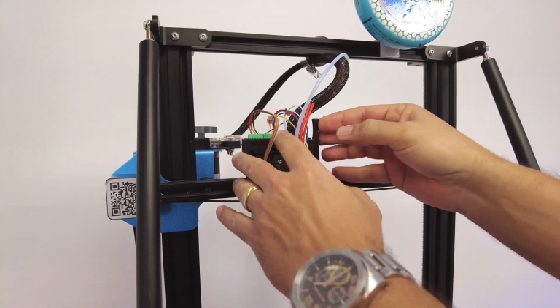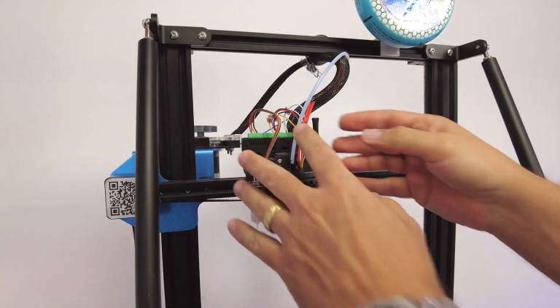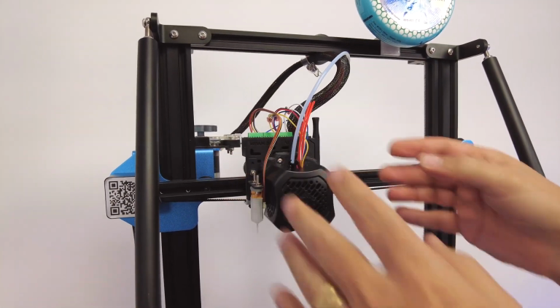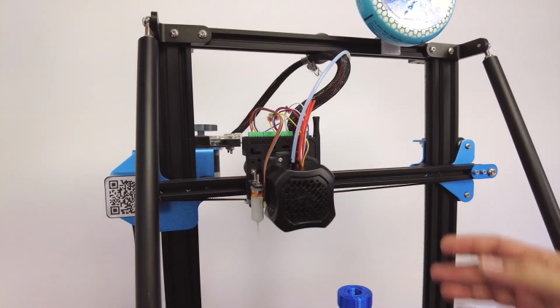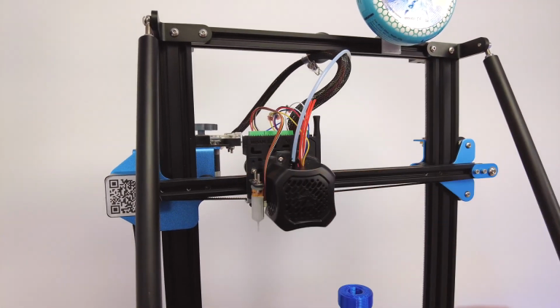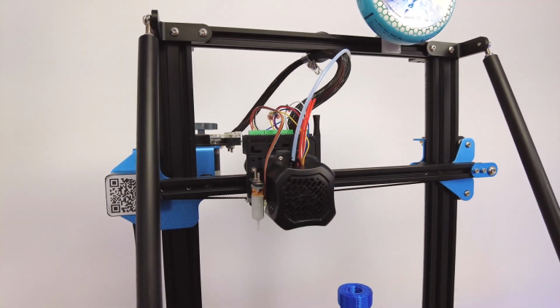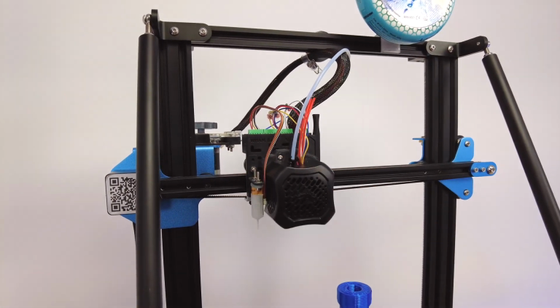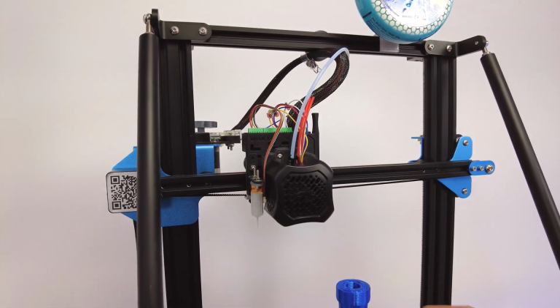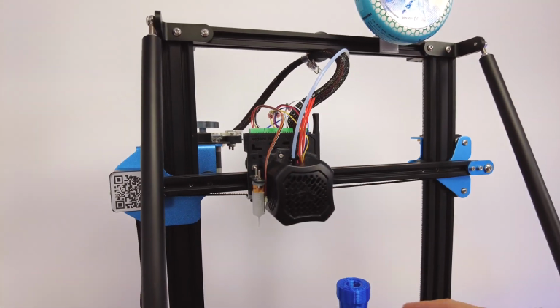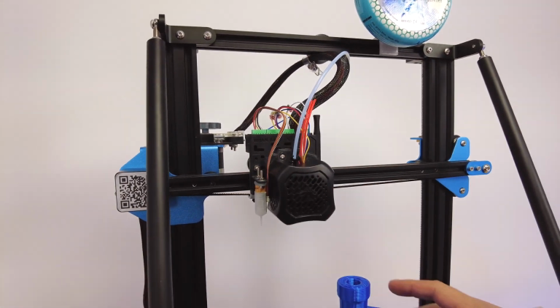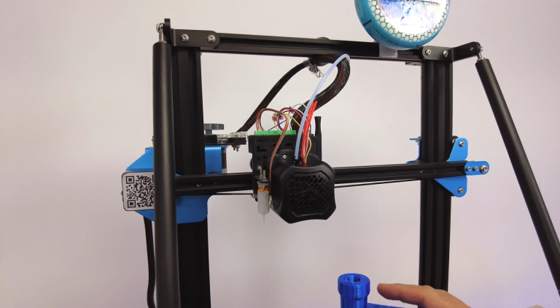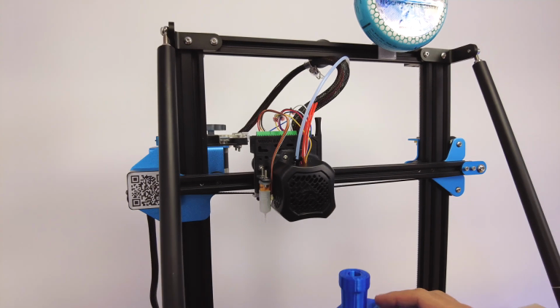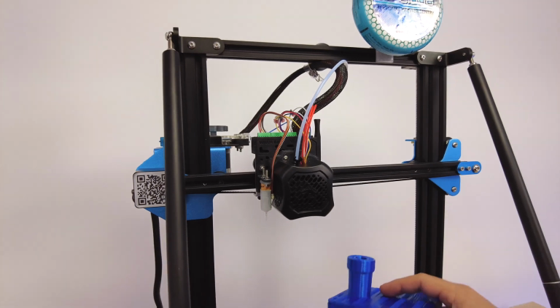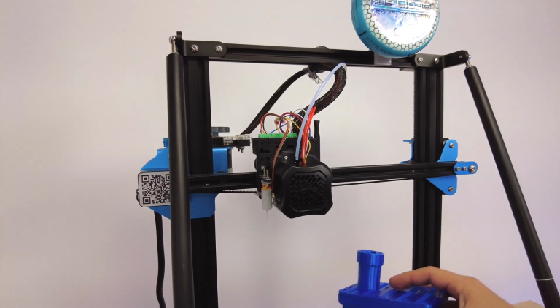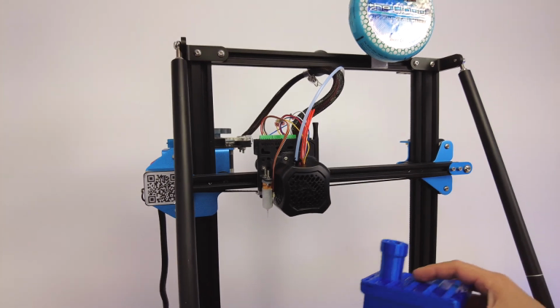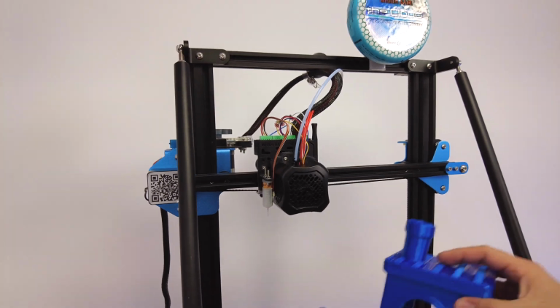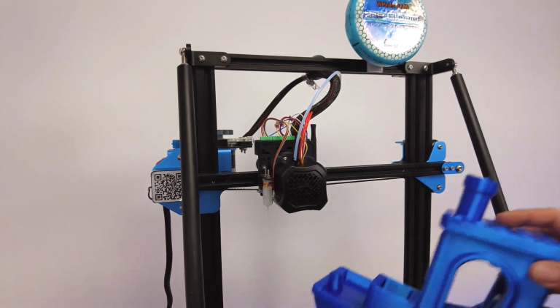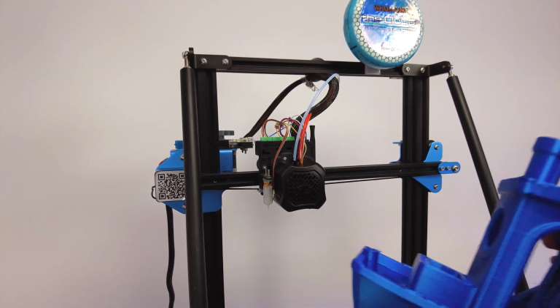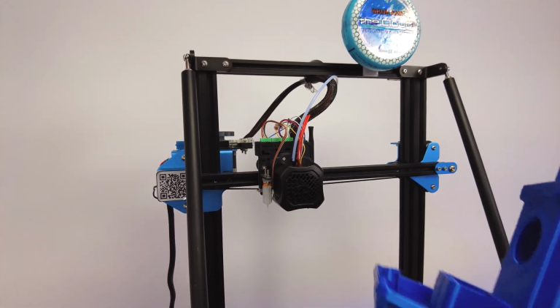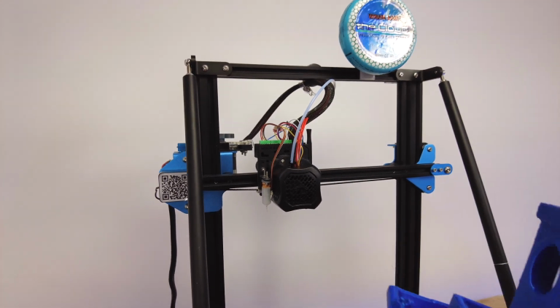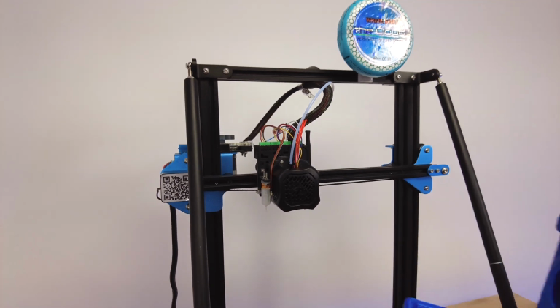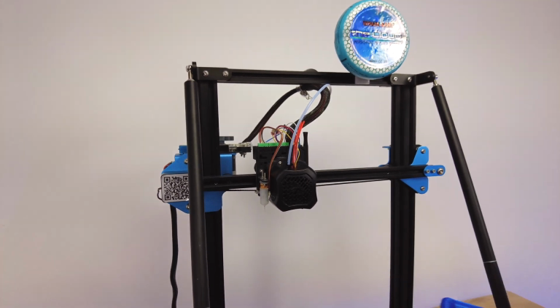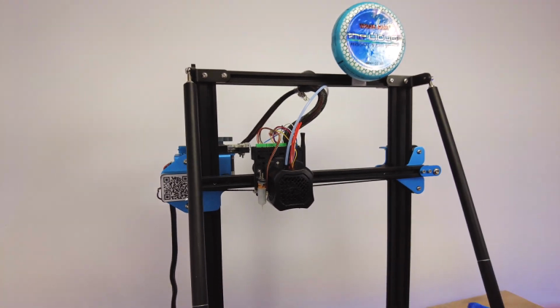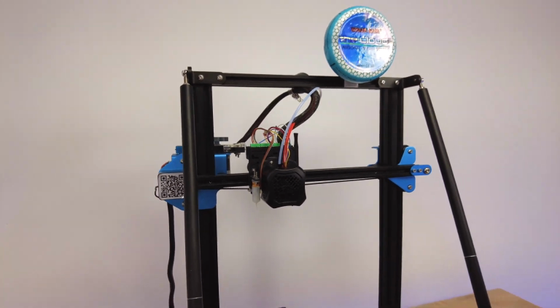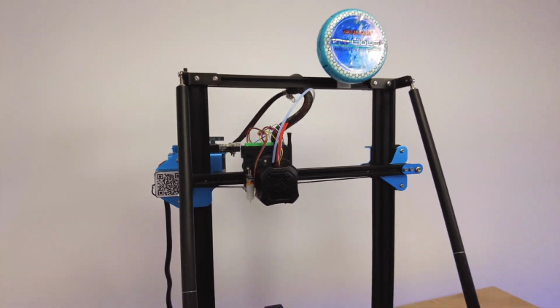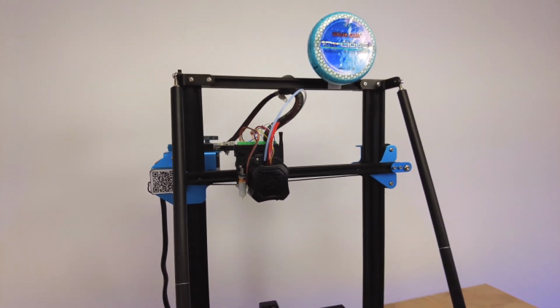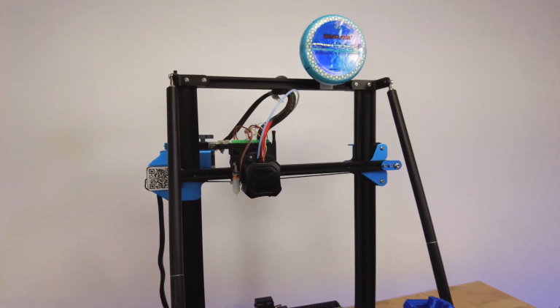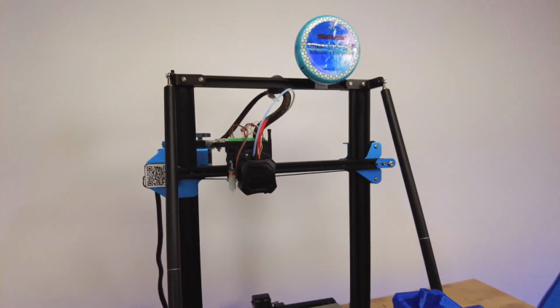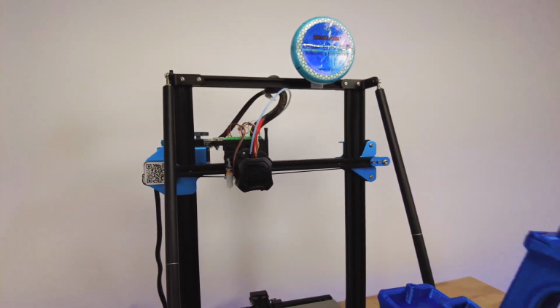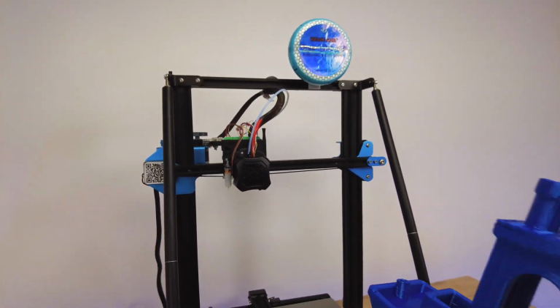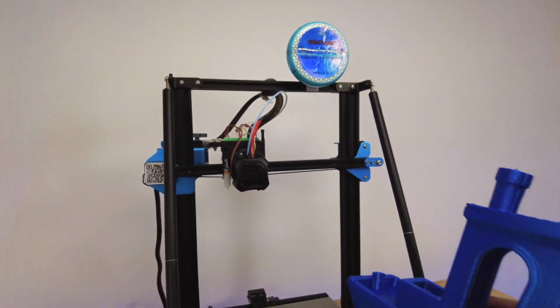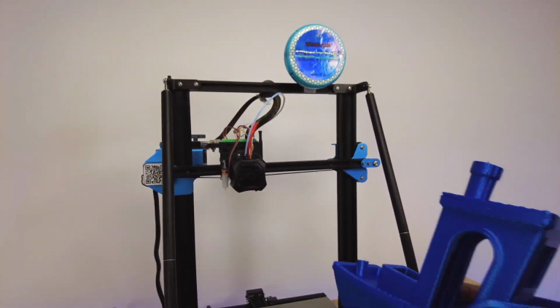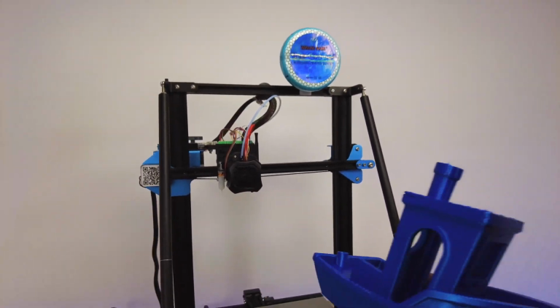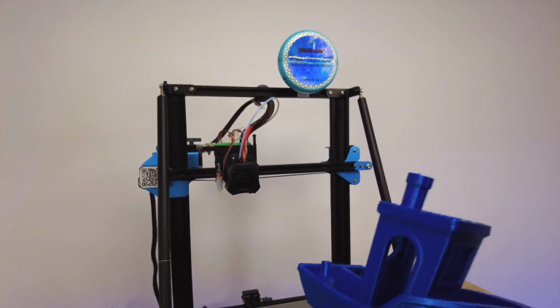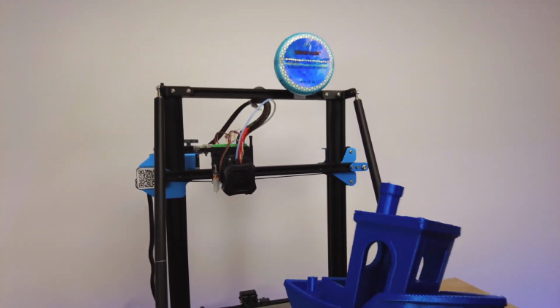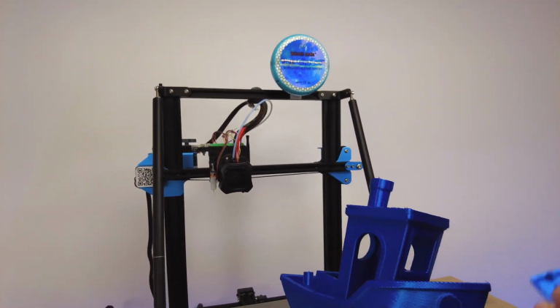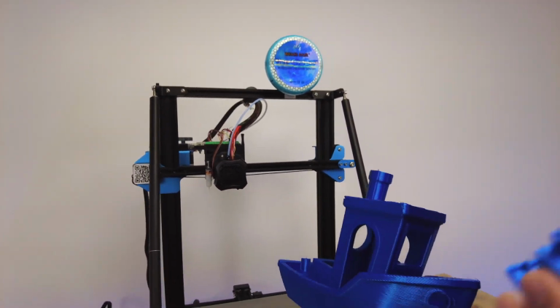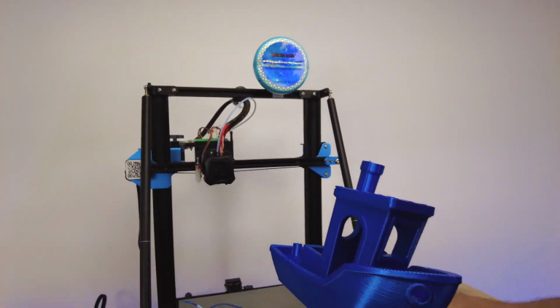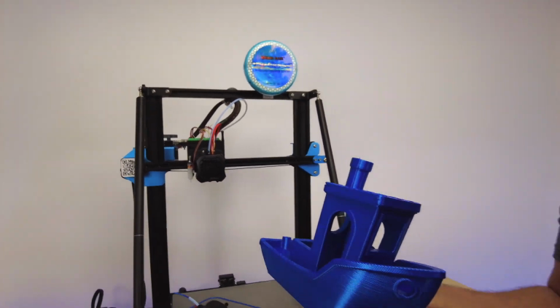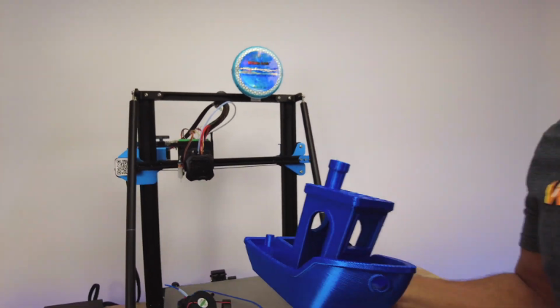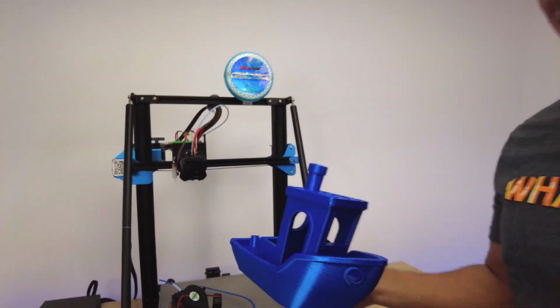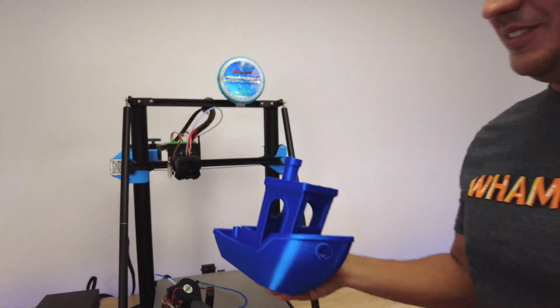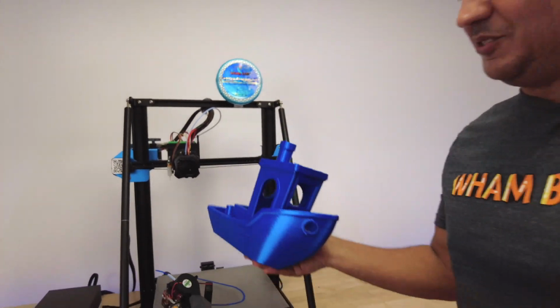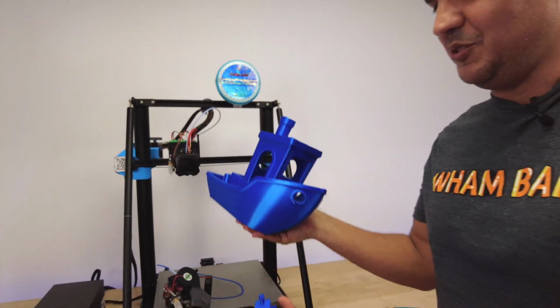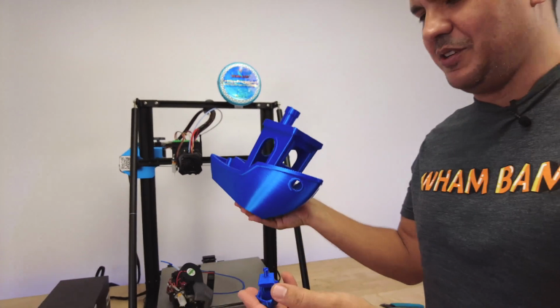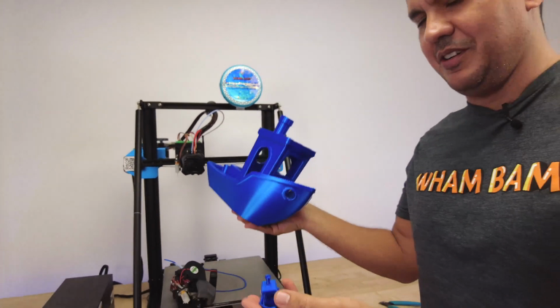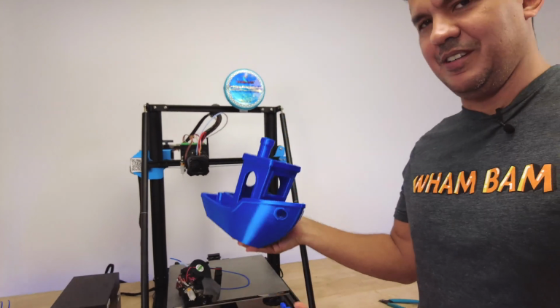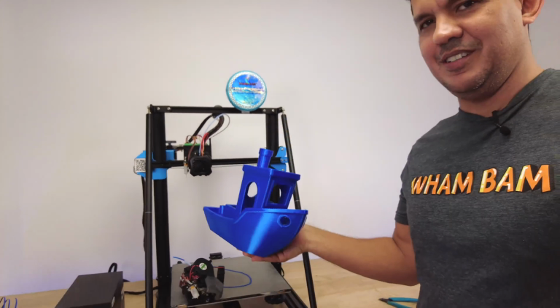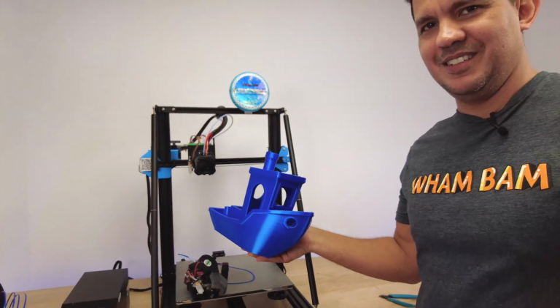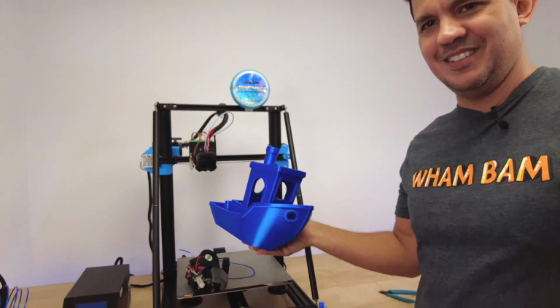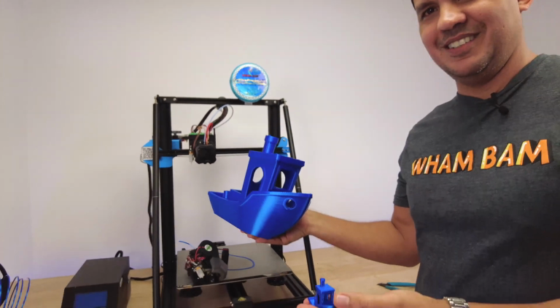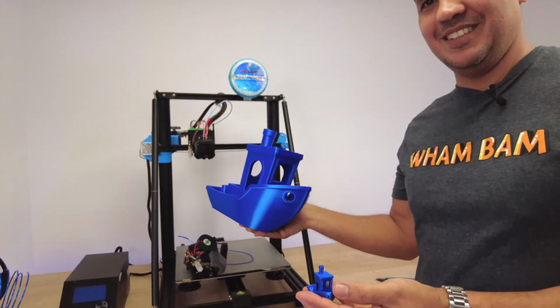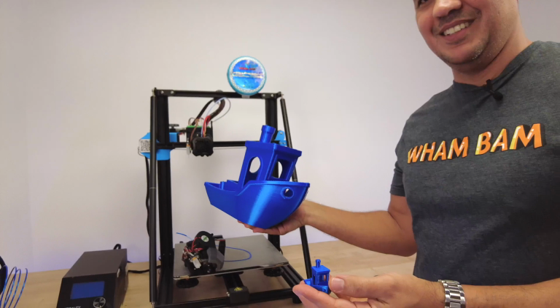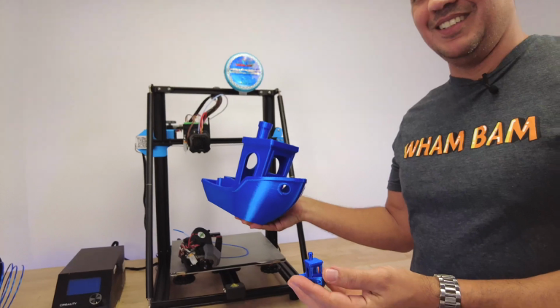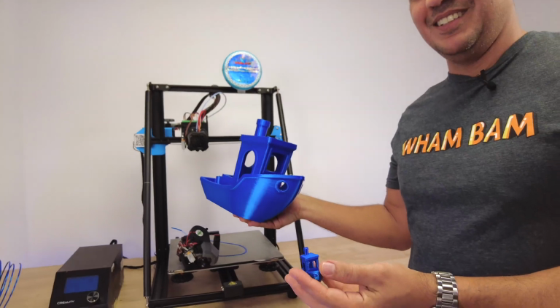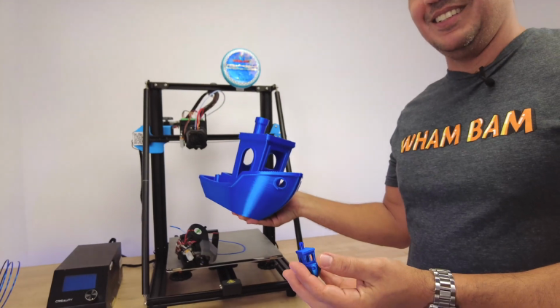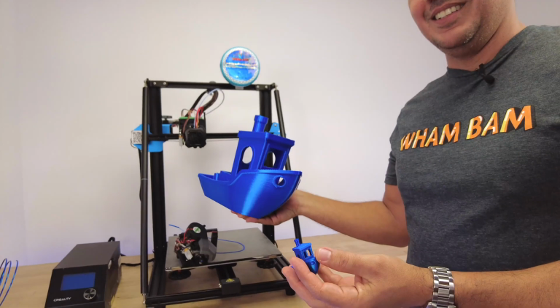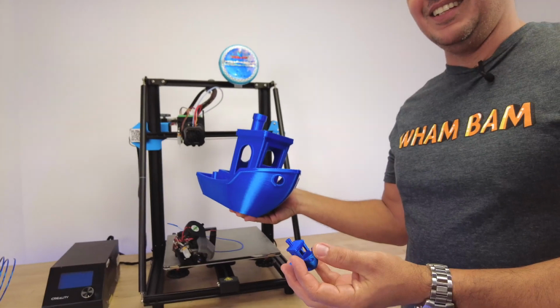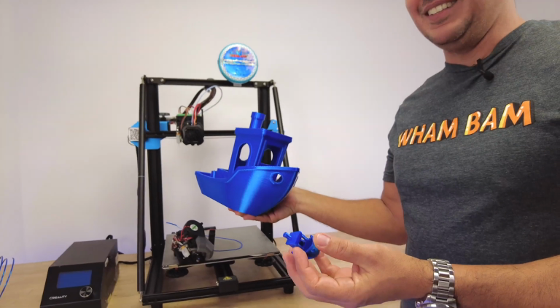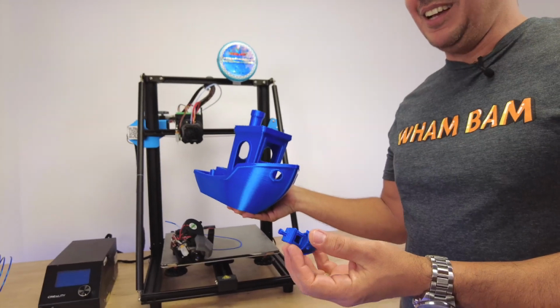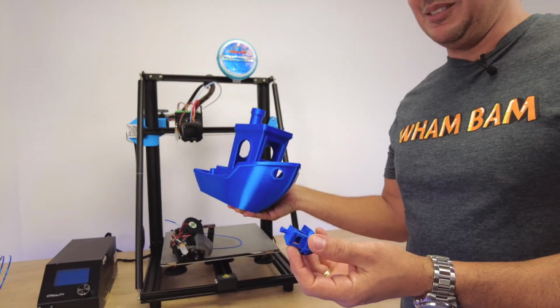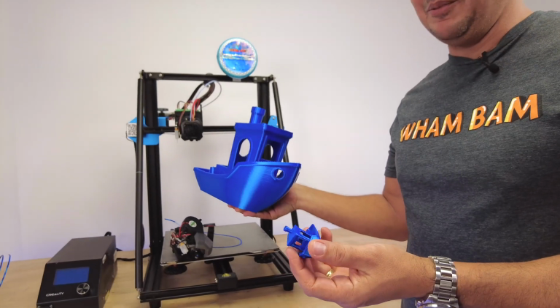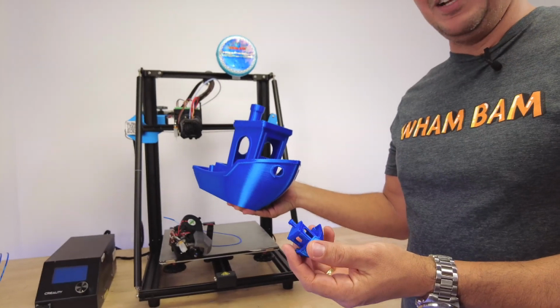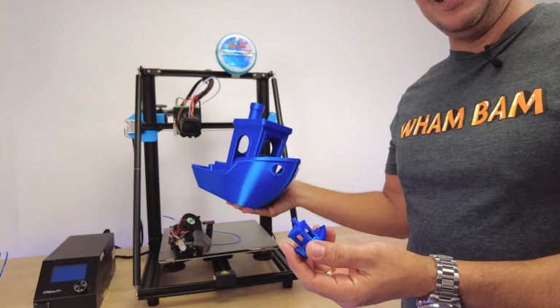With just a few movements, we go from here to here. It's awesome, really.